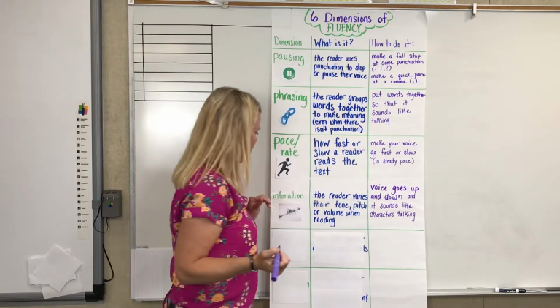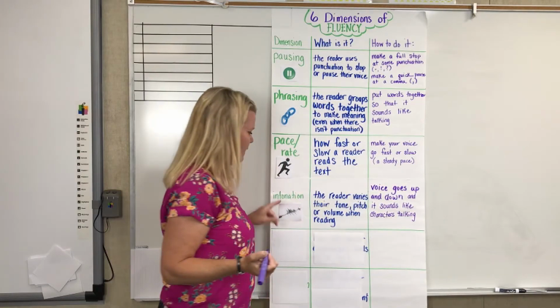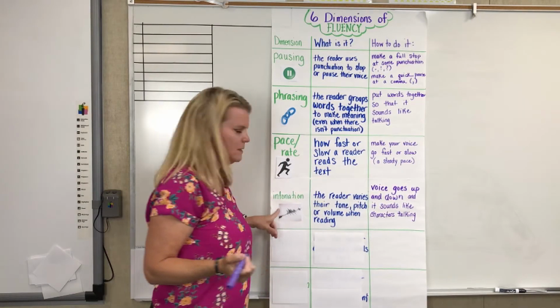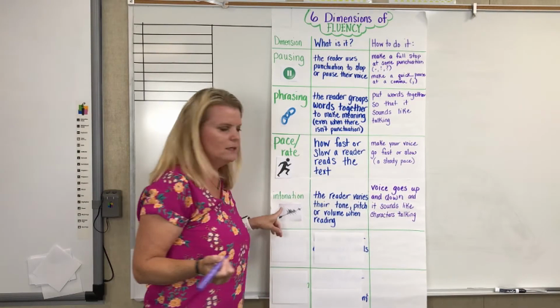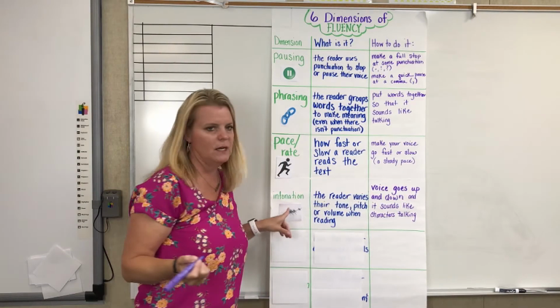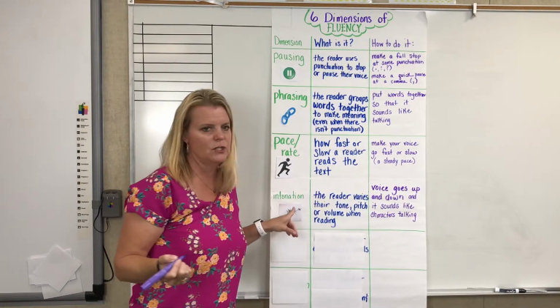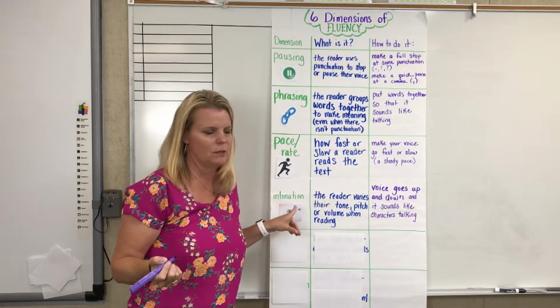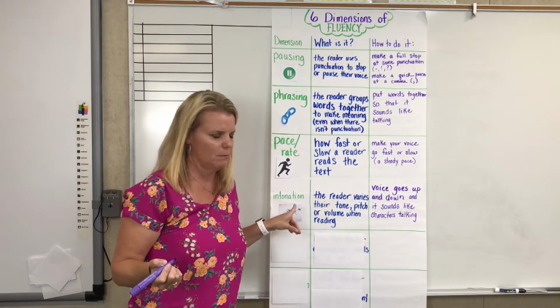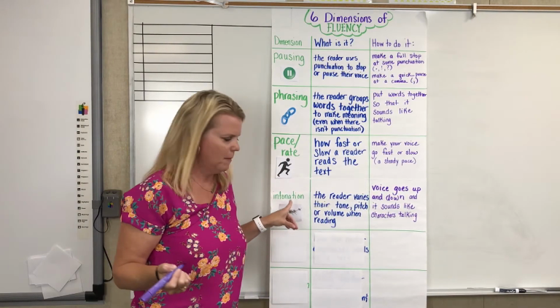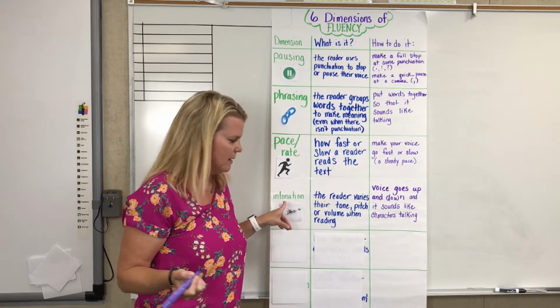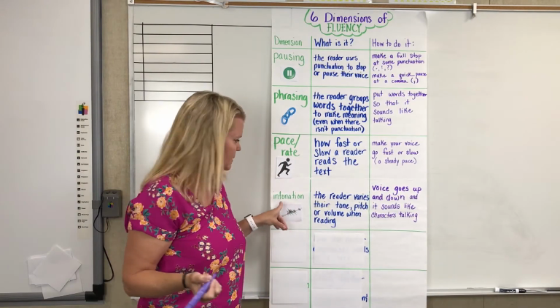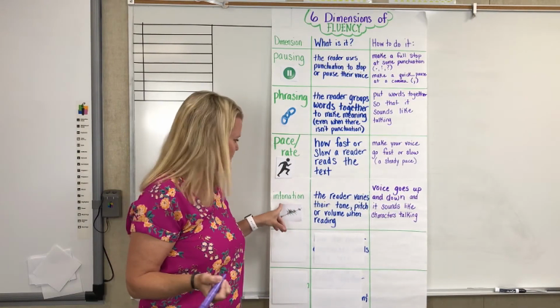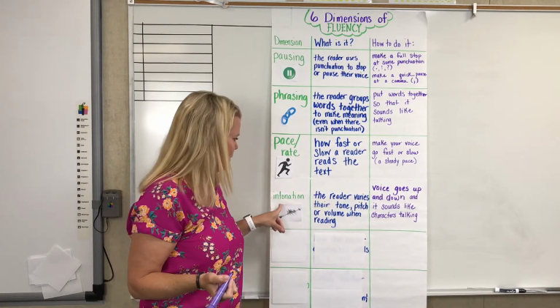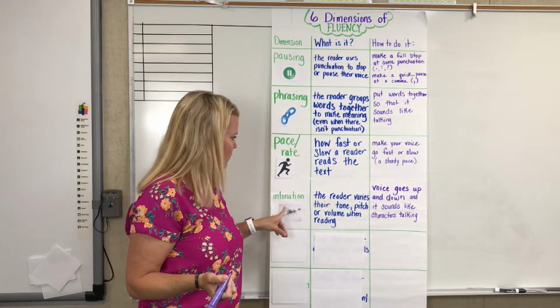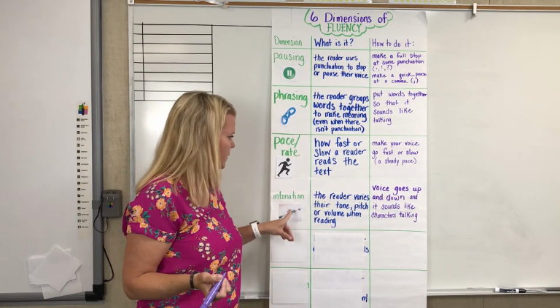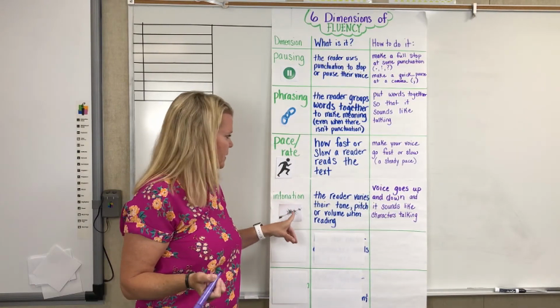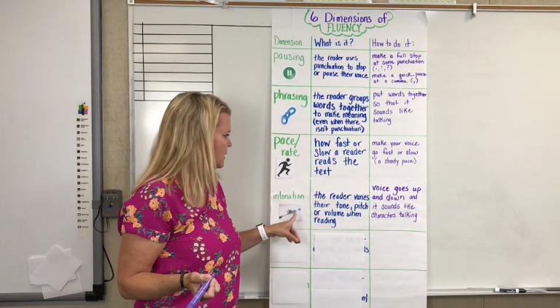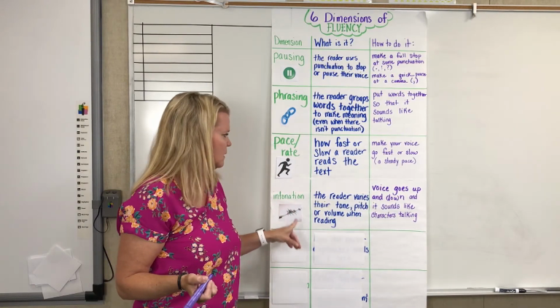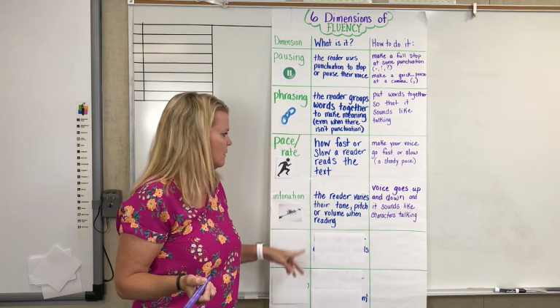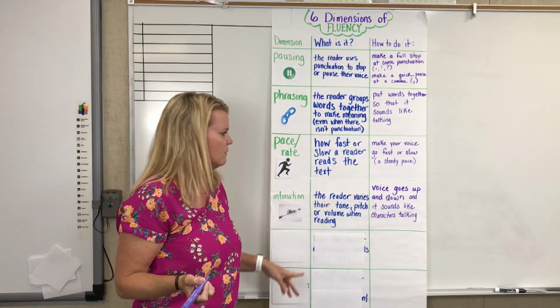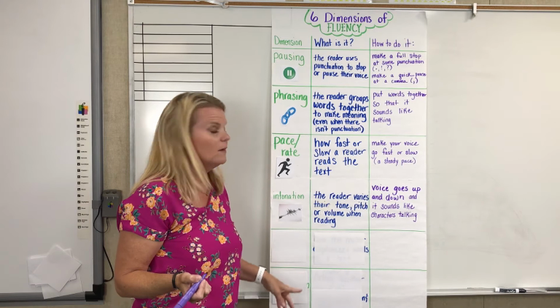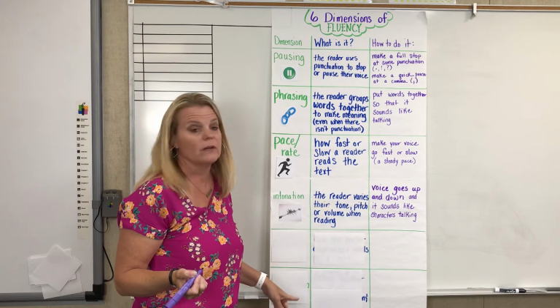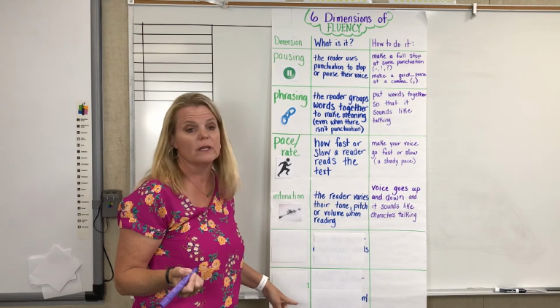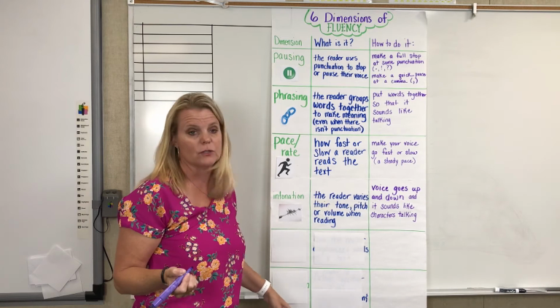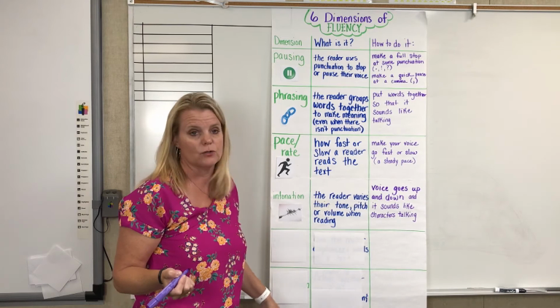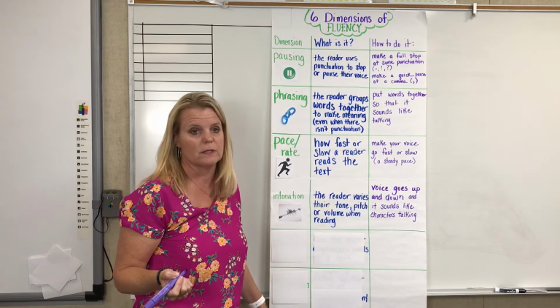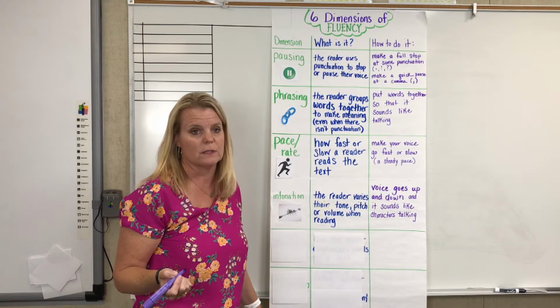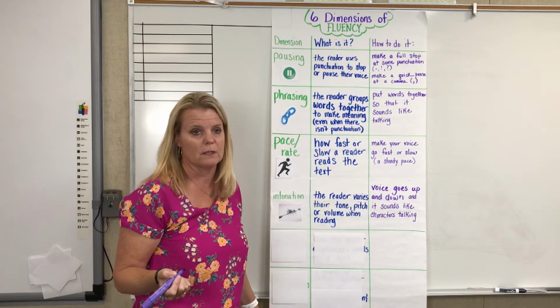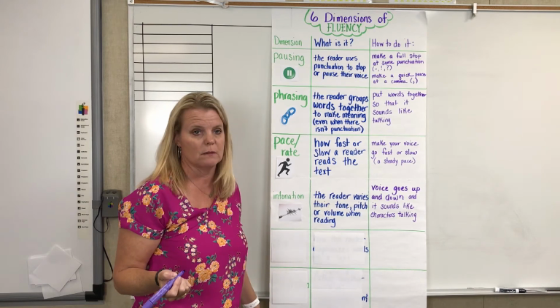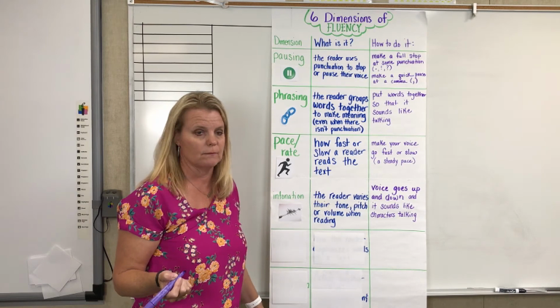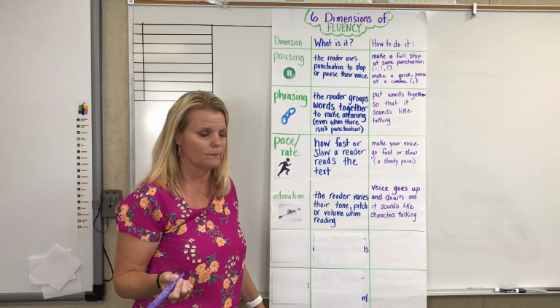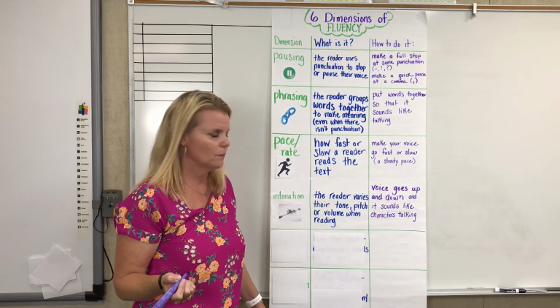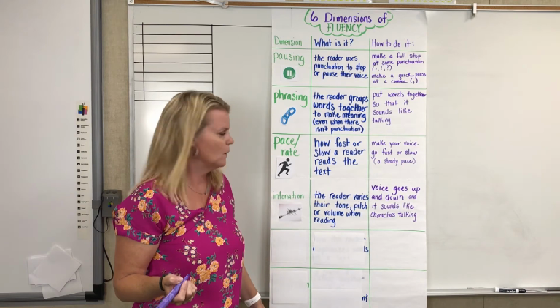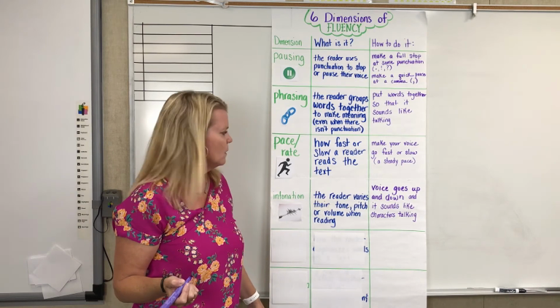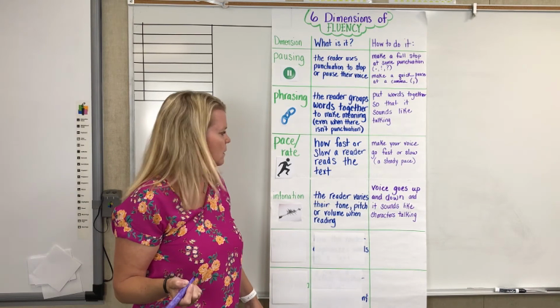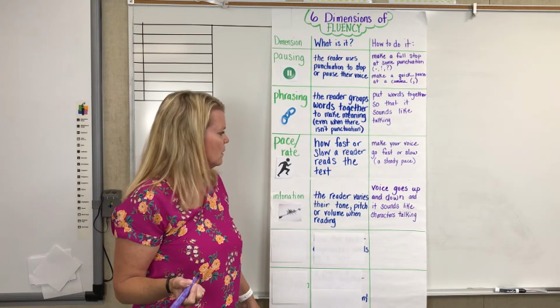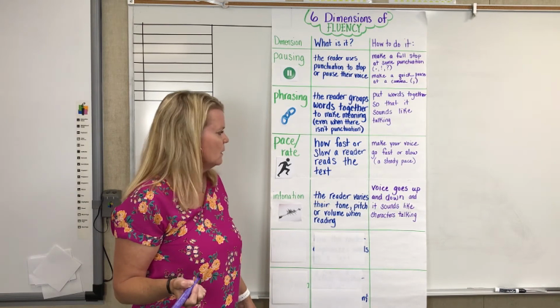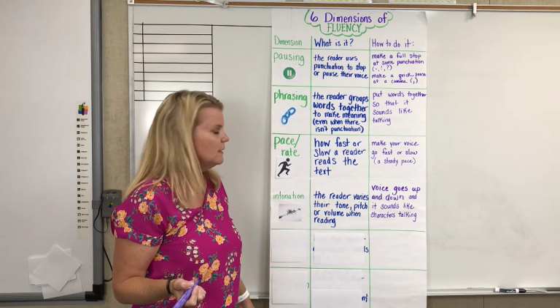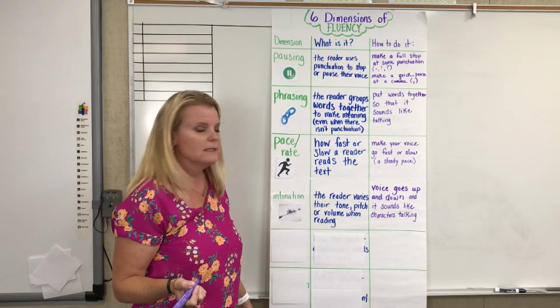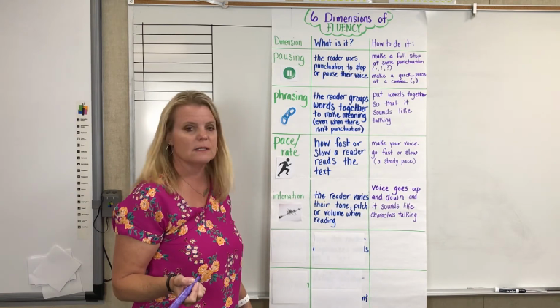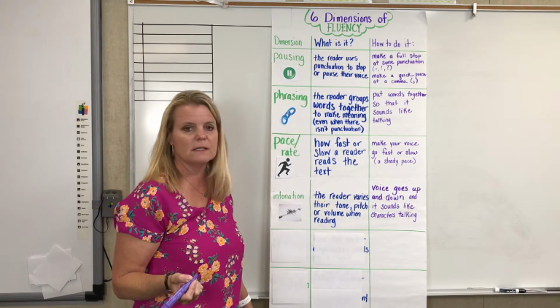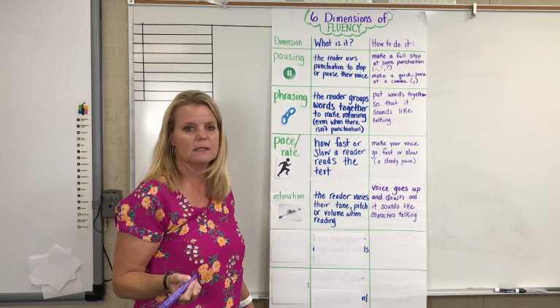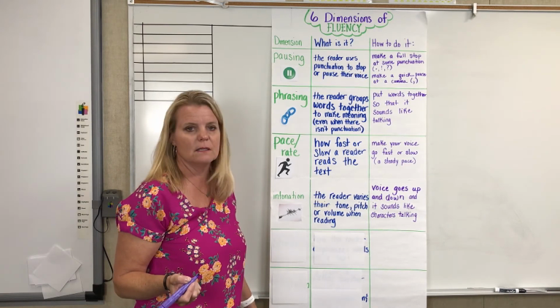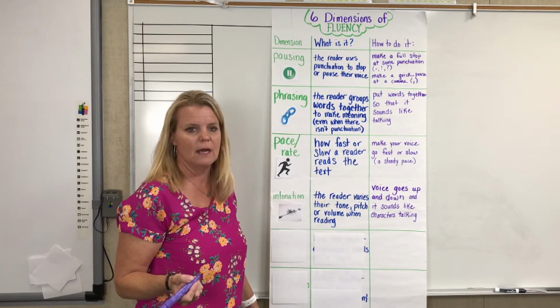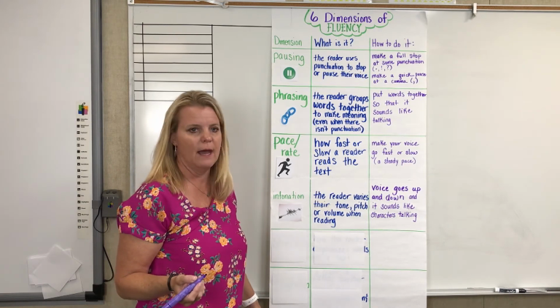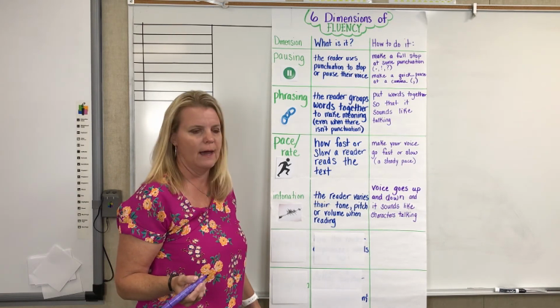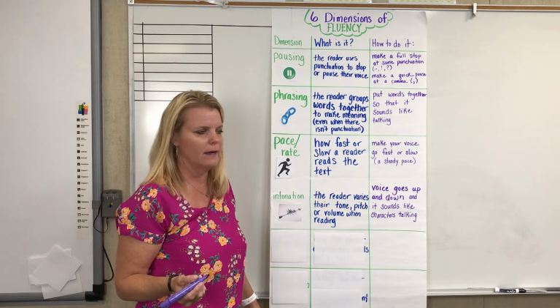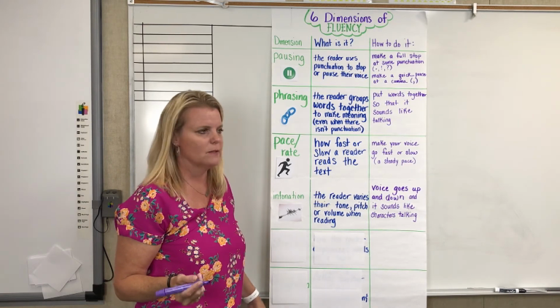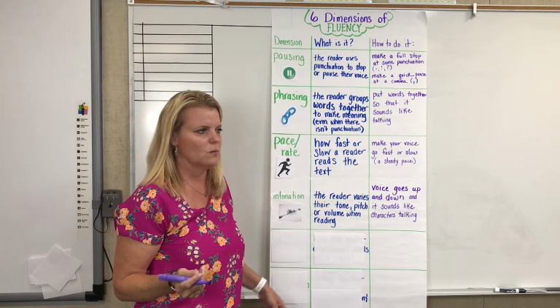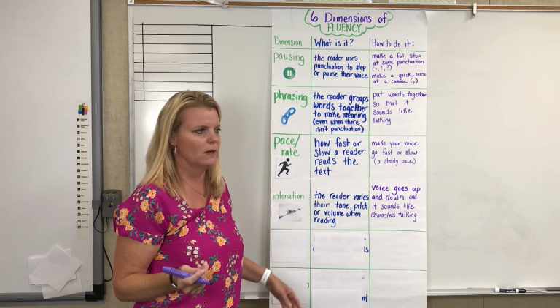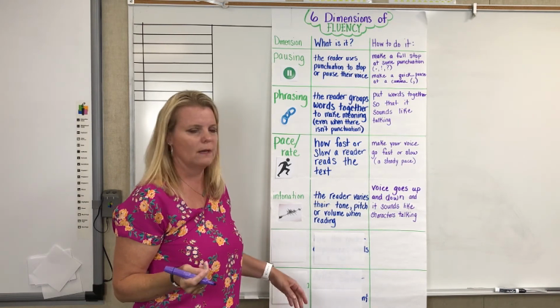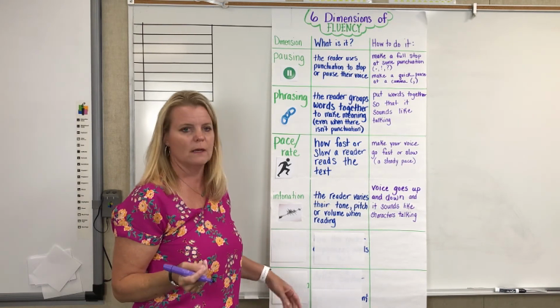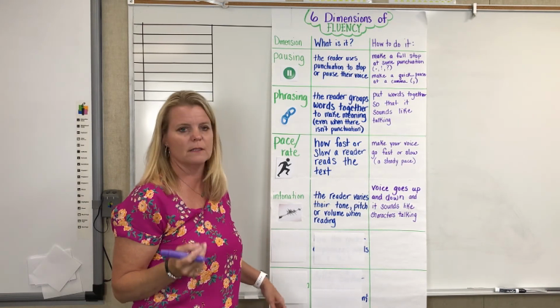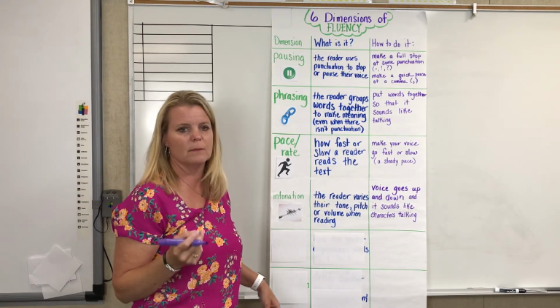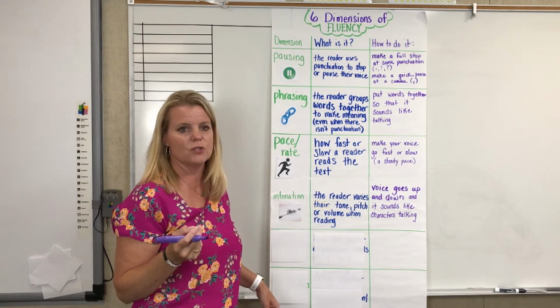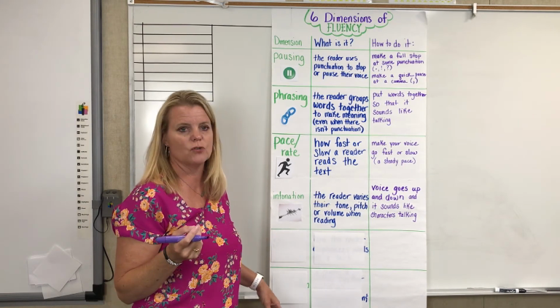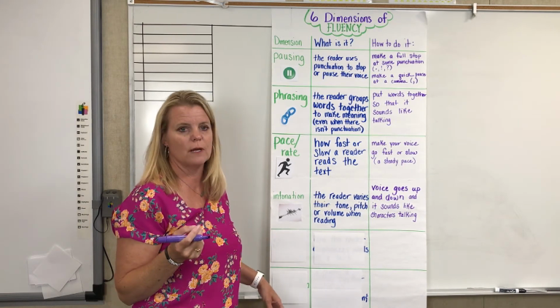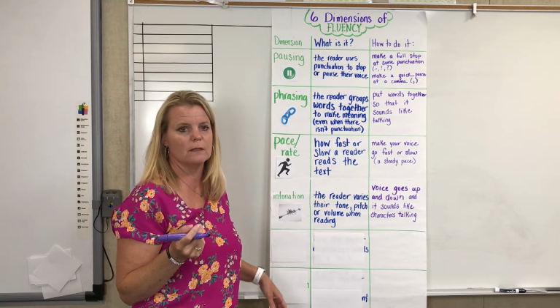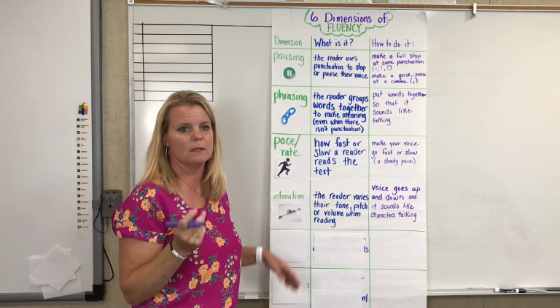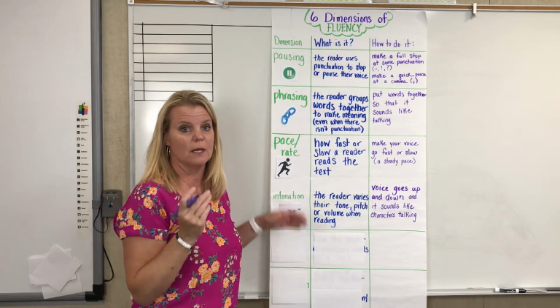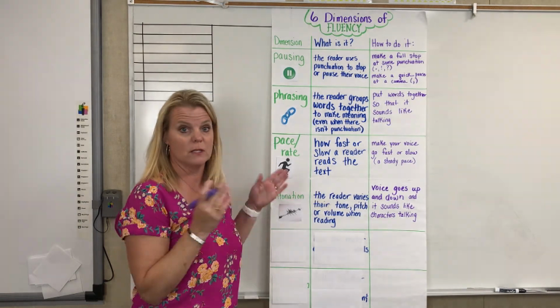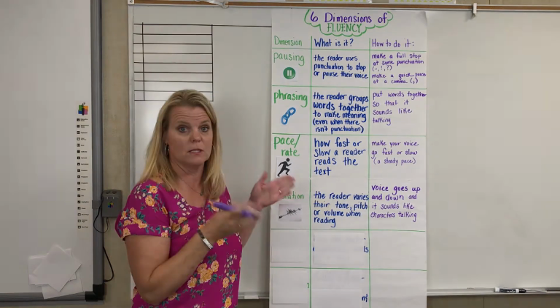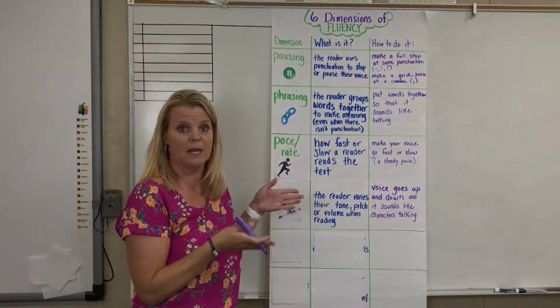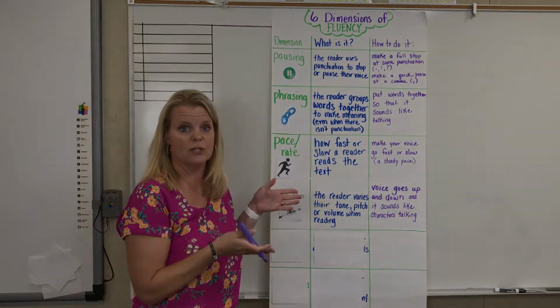Intonation makes our reading very interesting. Let's listen as we demonstrate intonation.